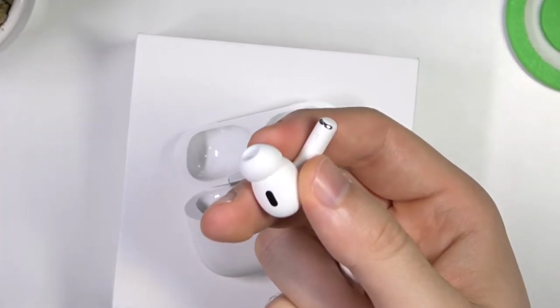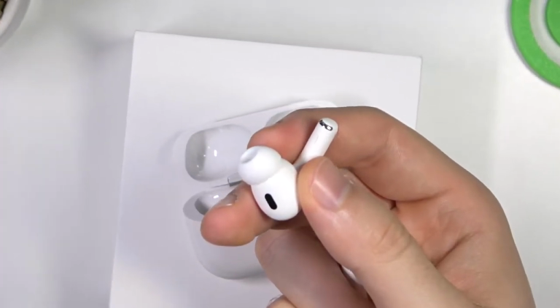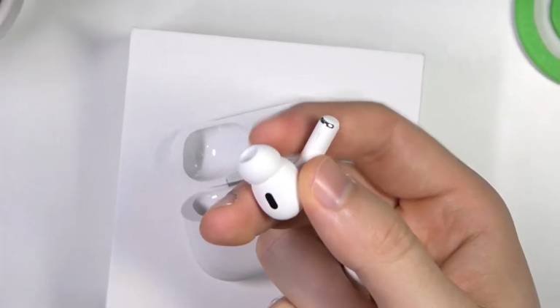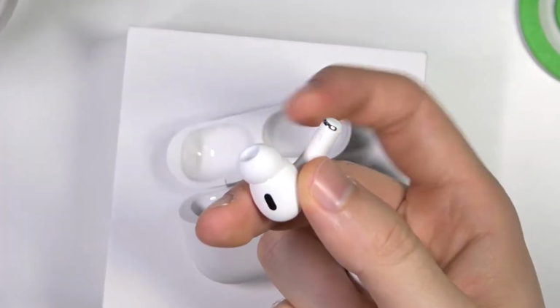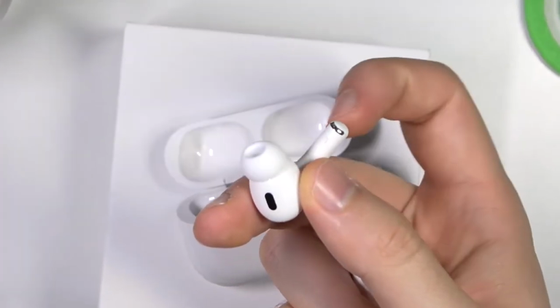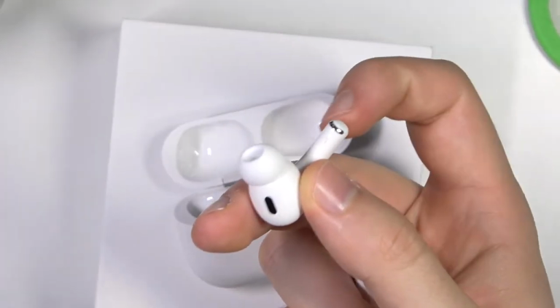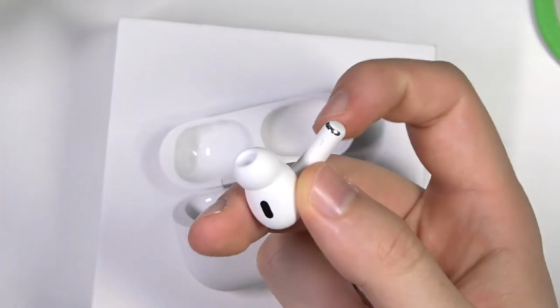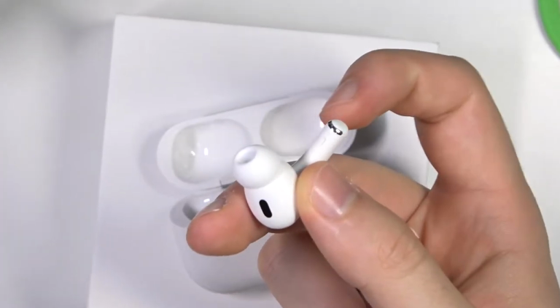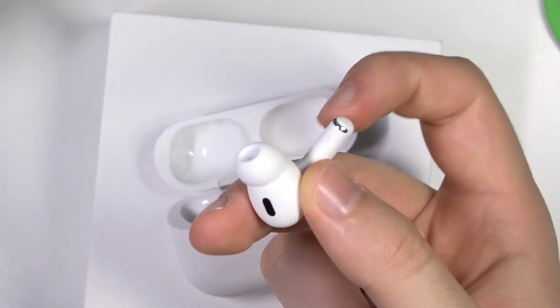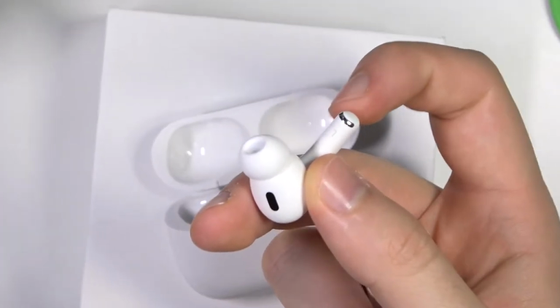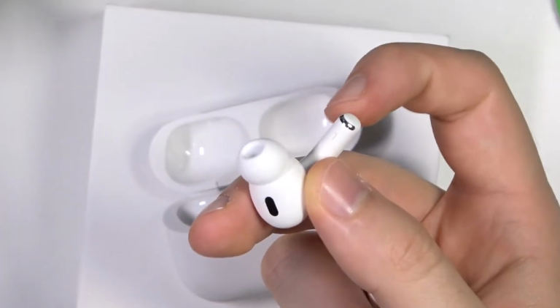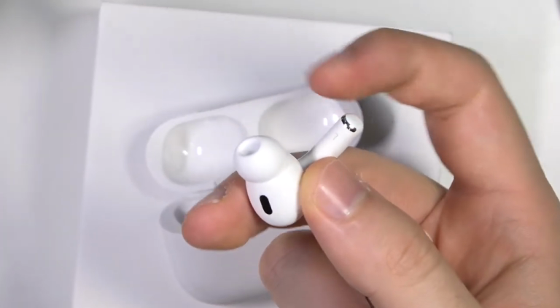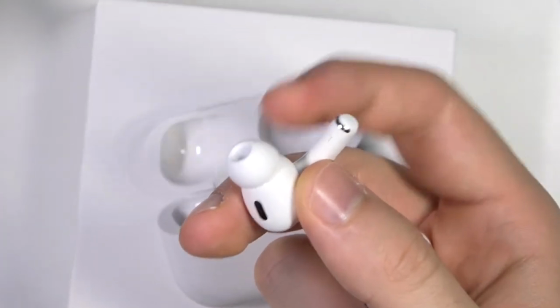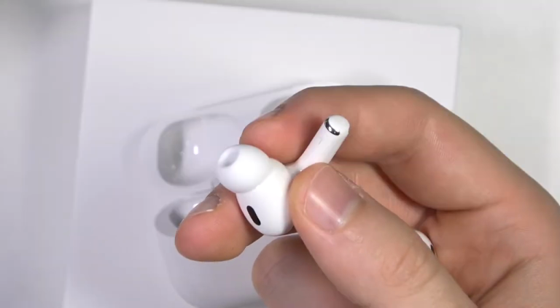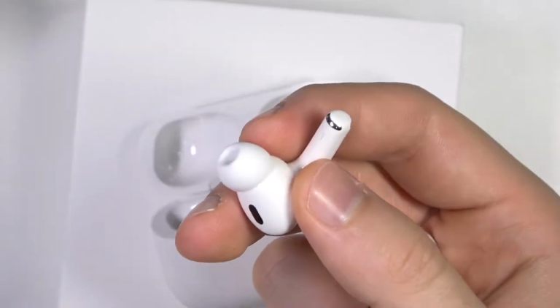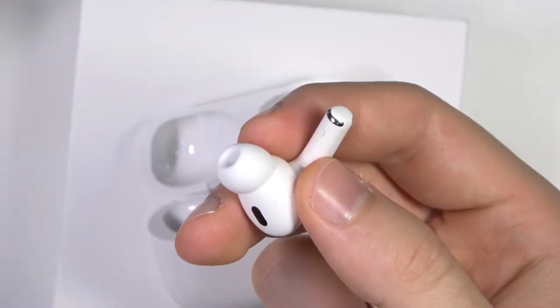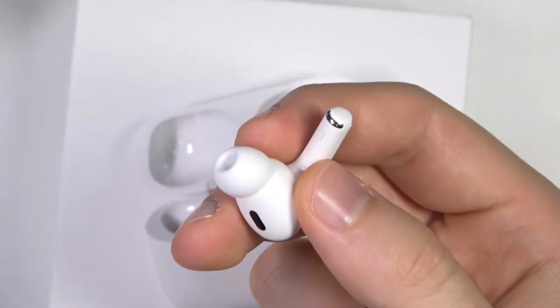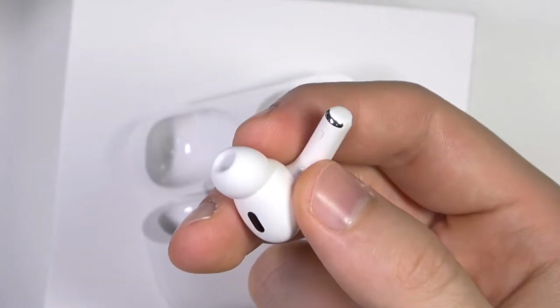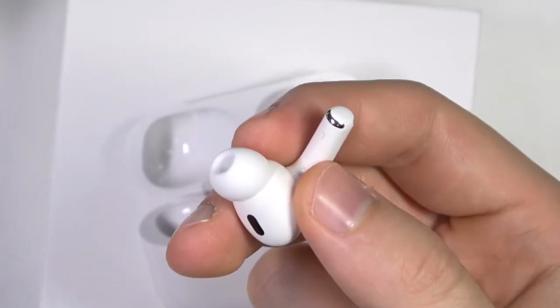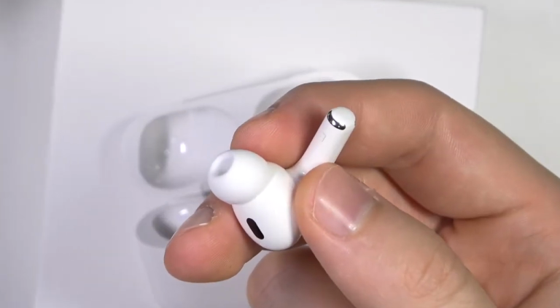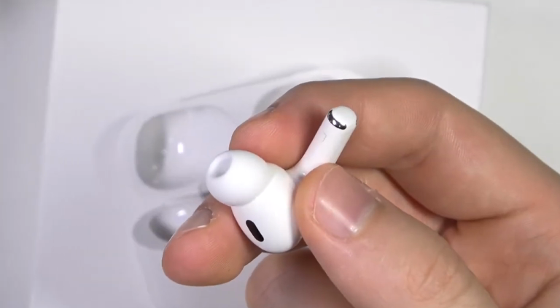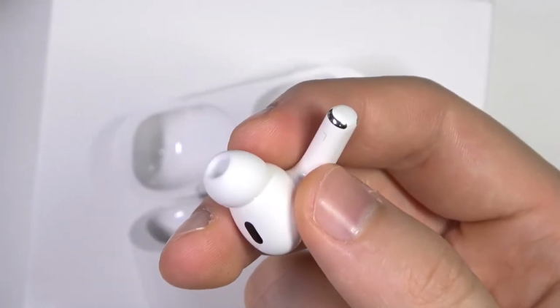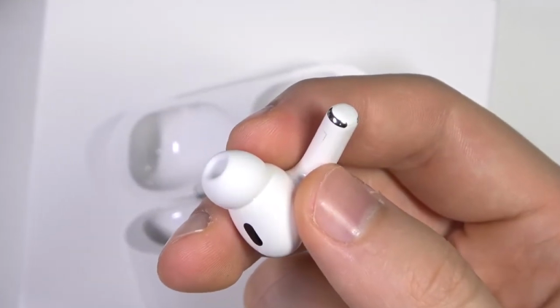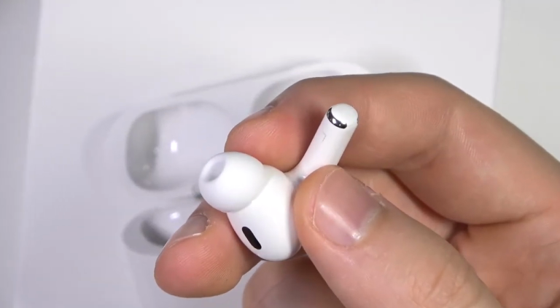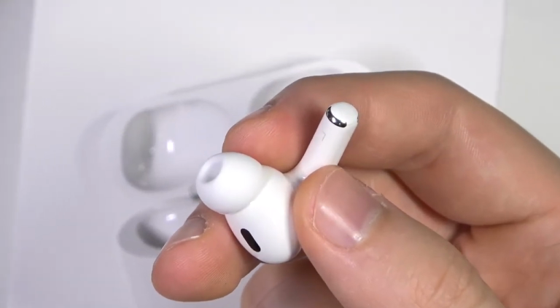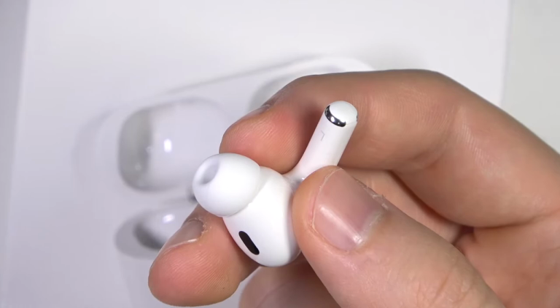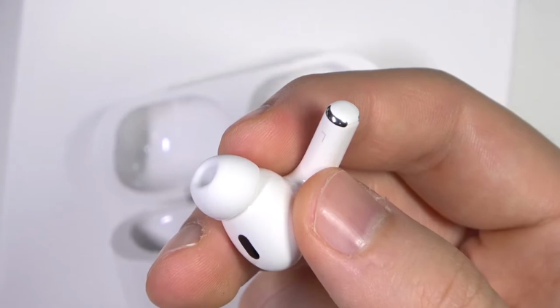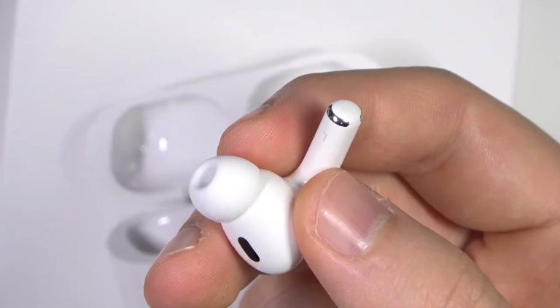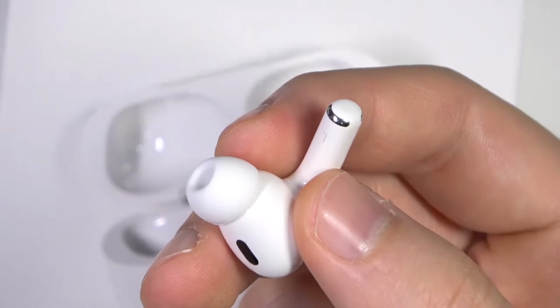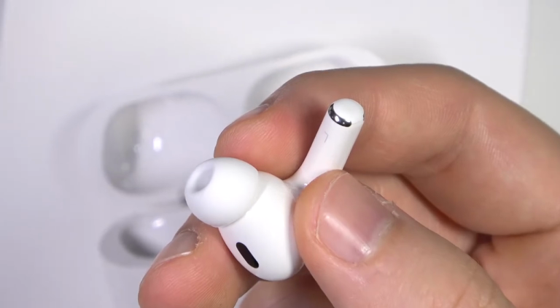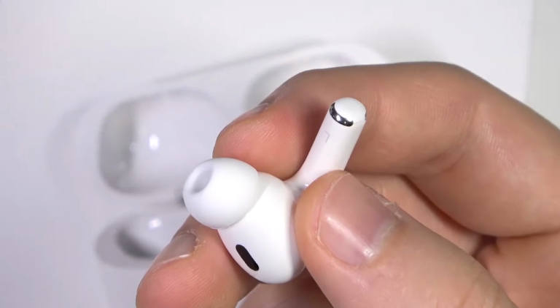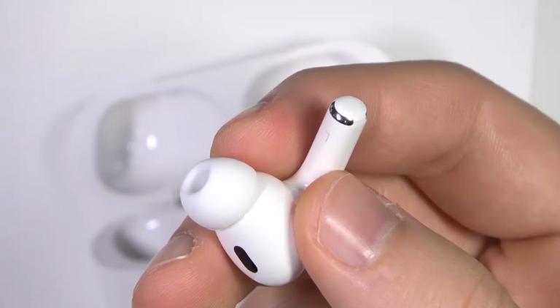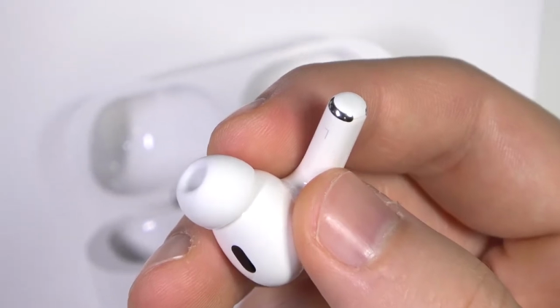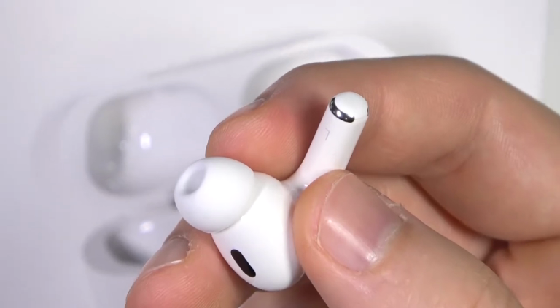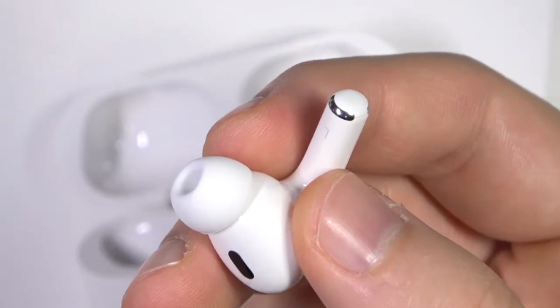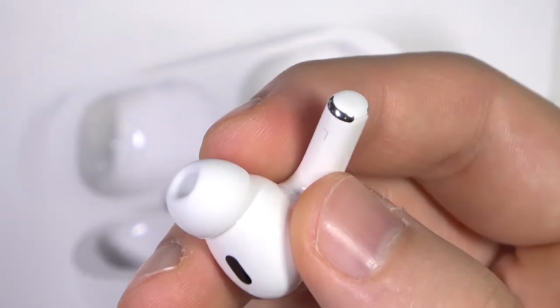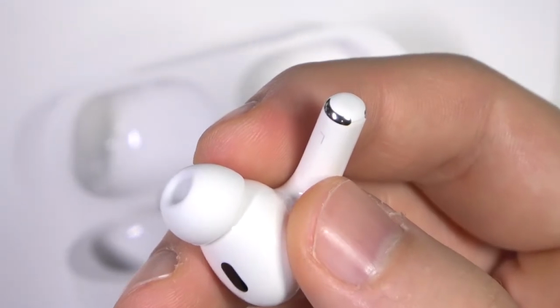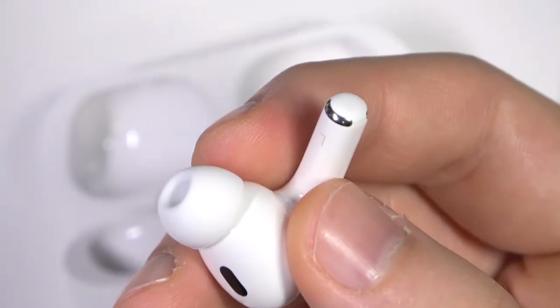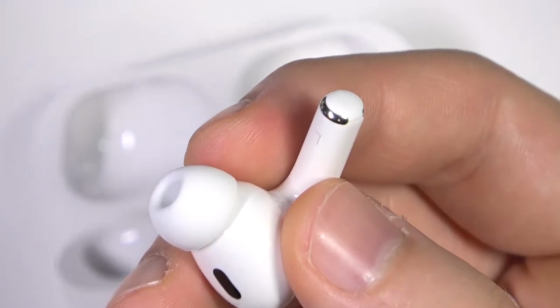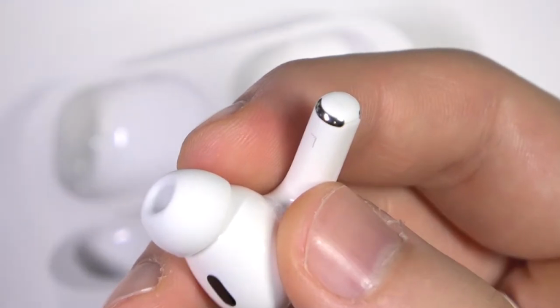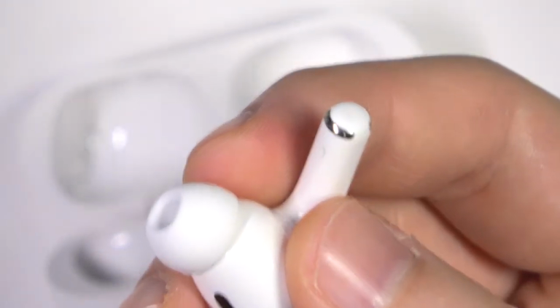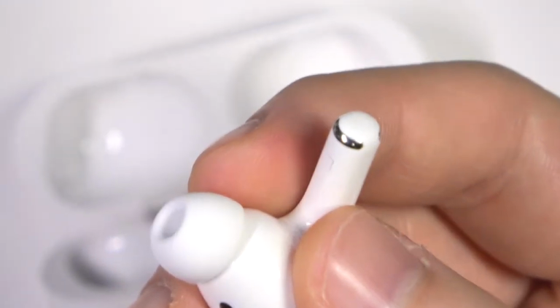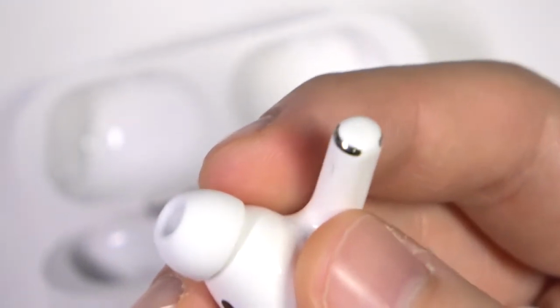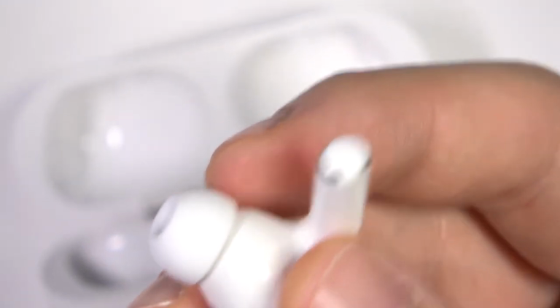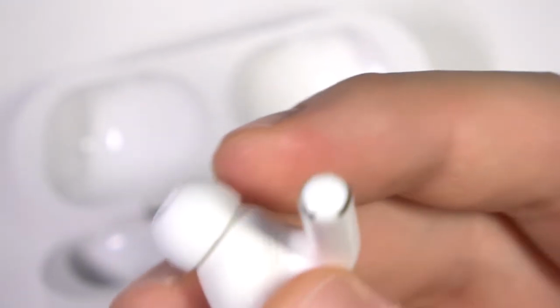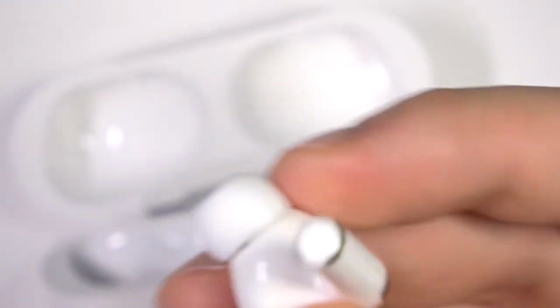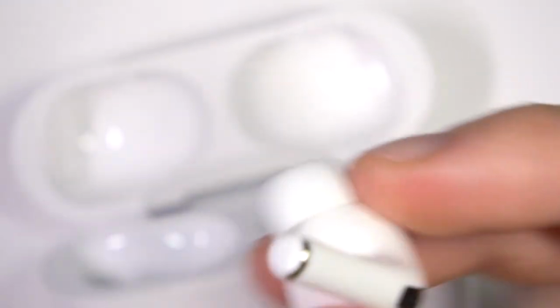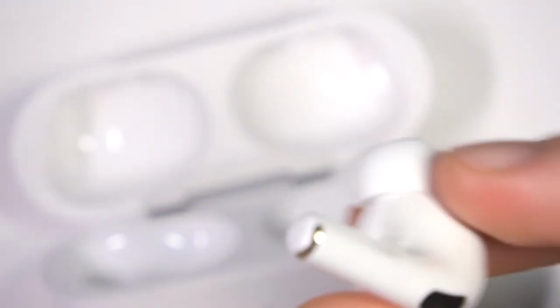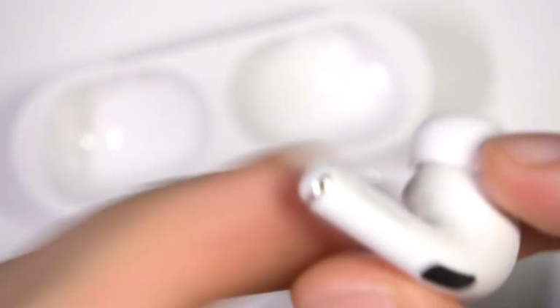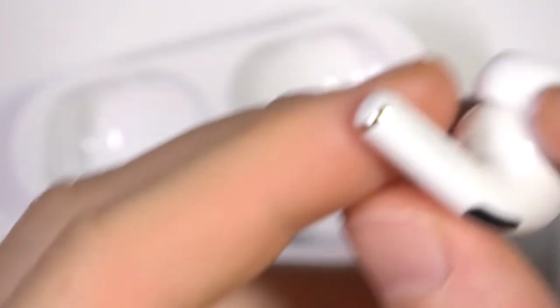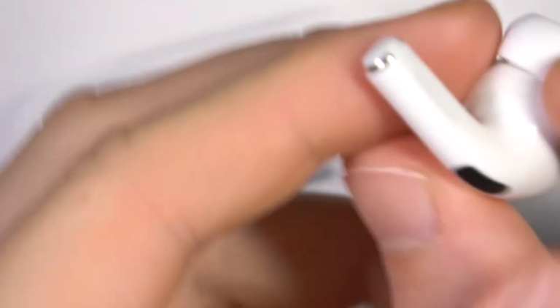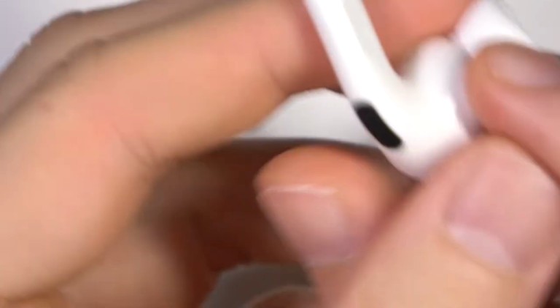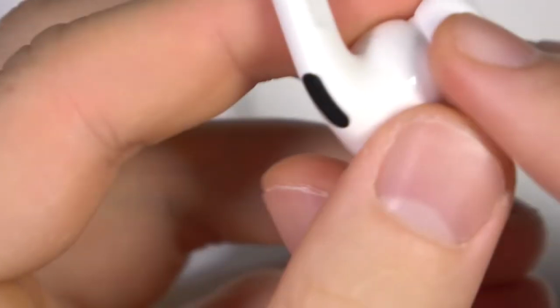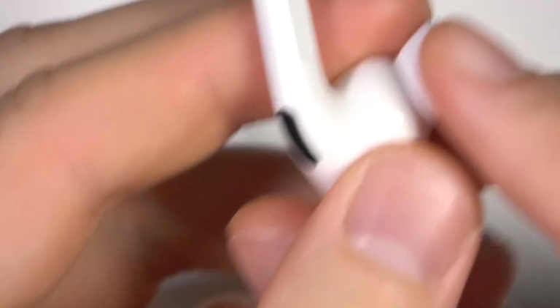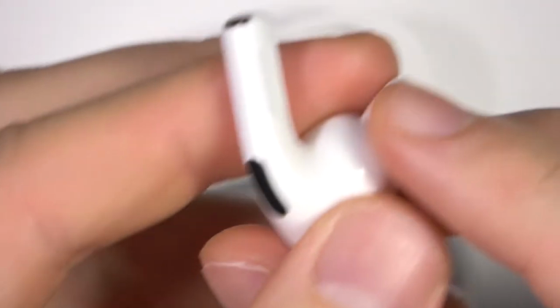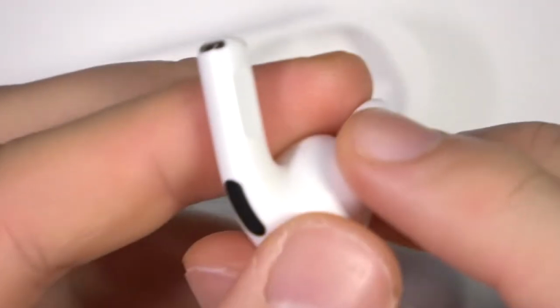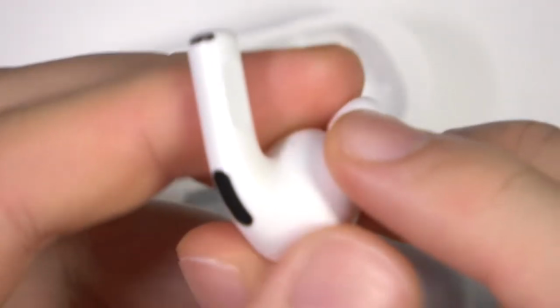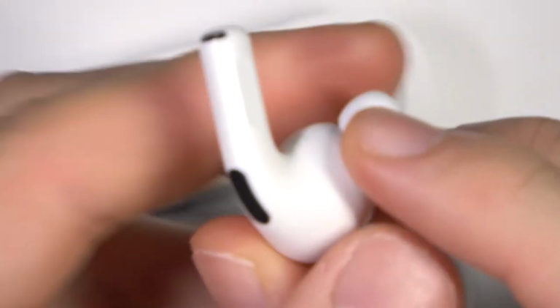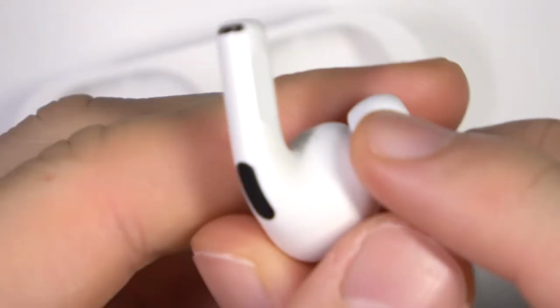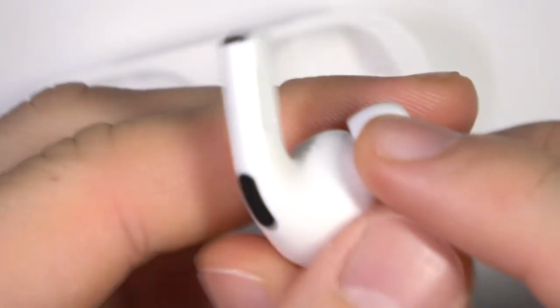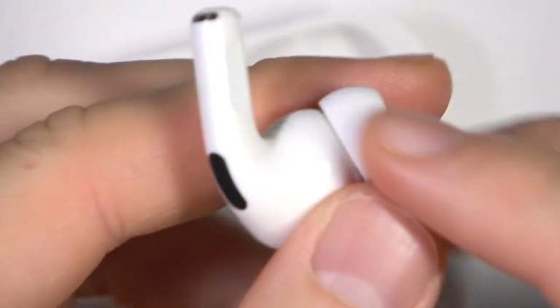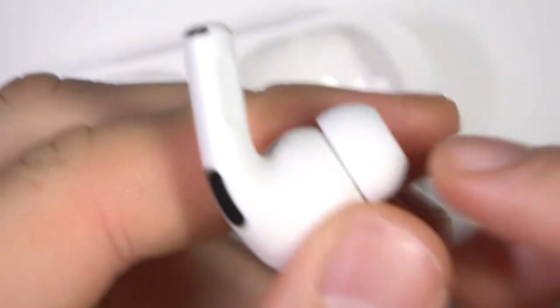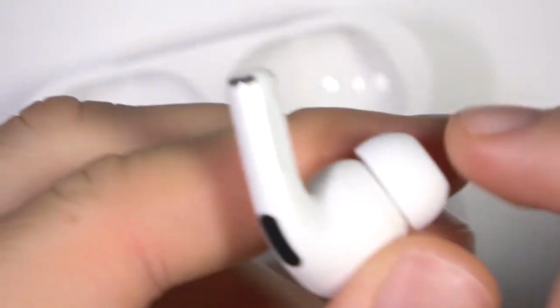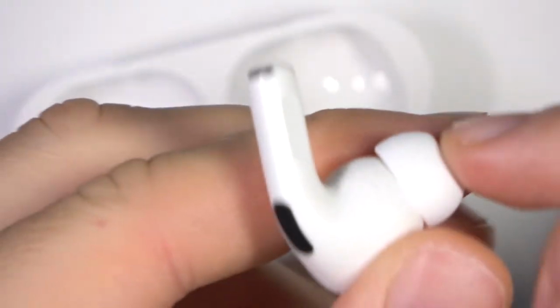On the end of this stem you can find the microphone, and it's located right here — just take a look.